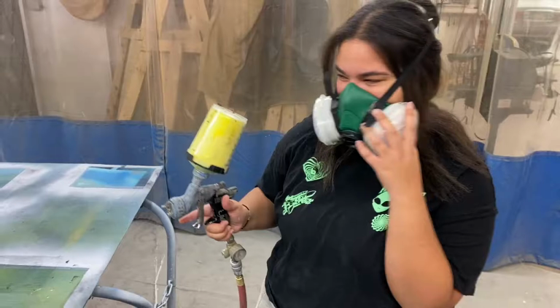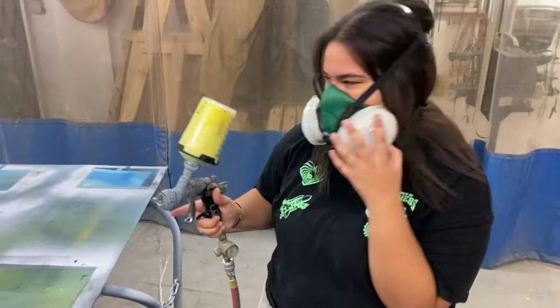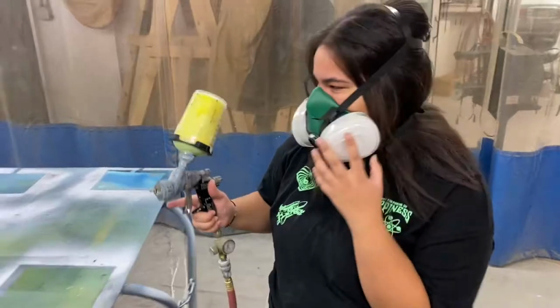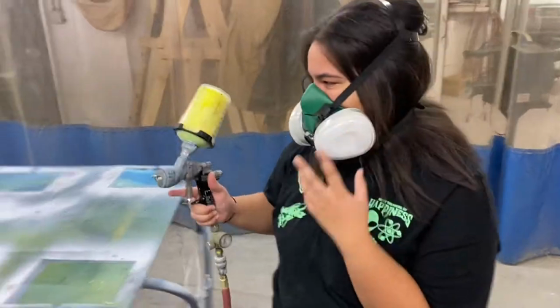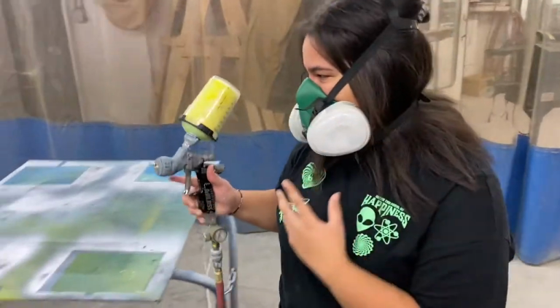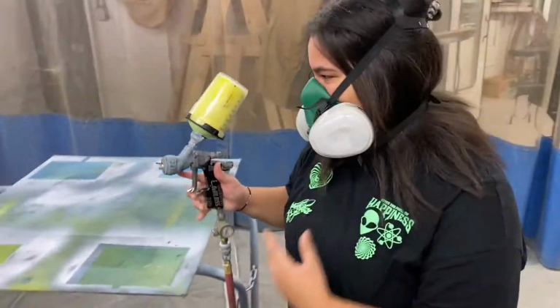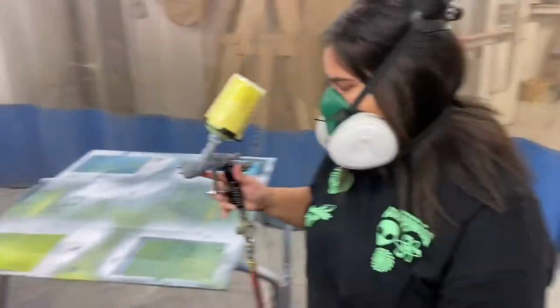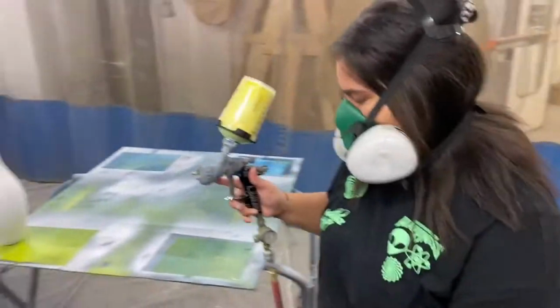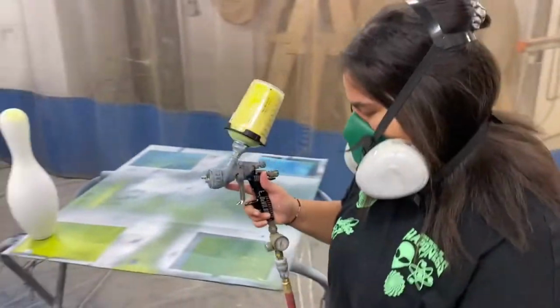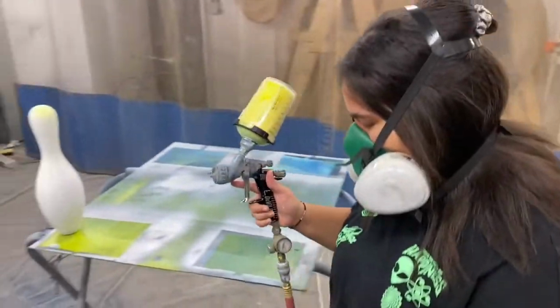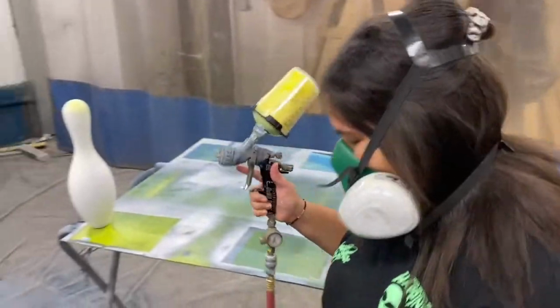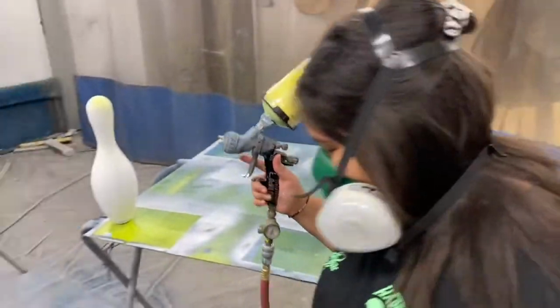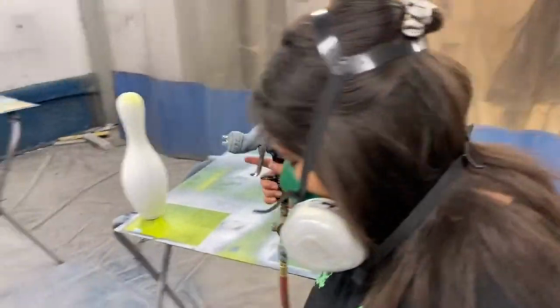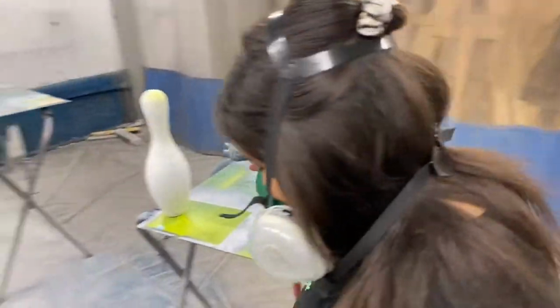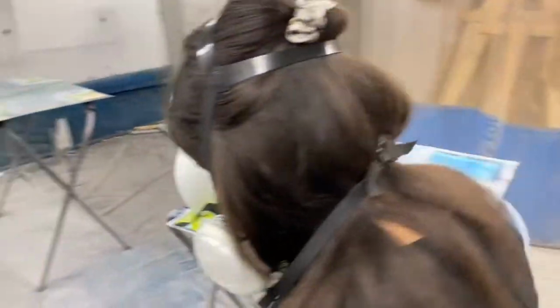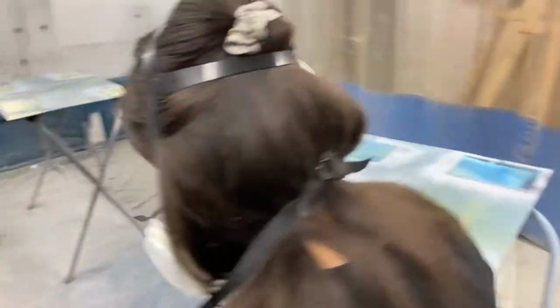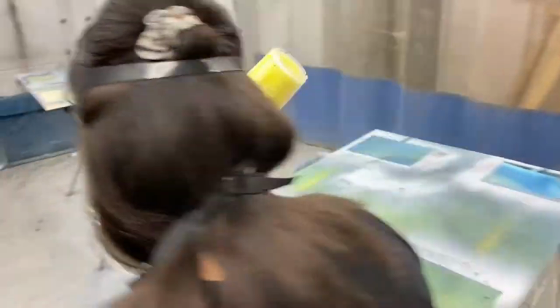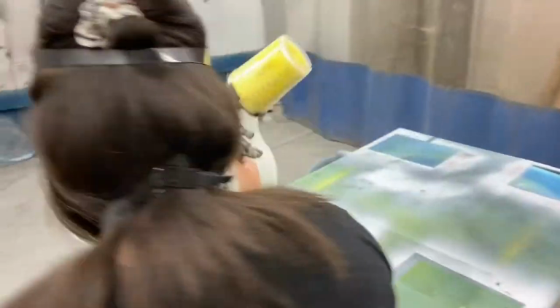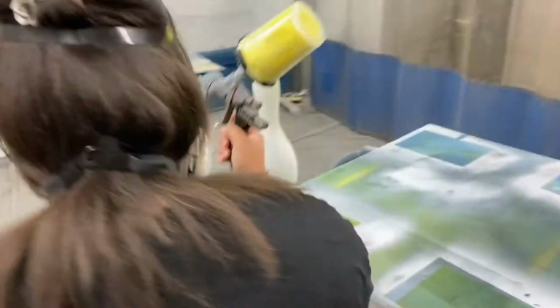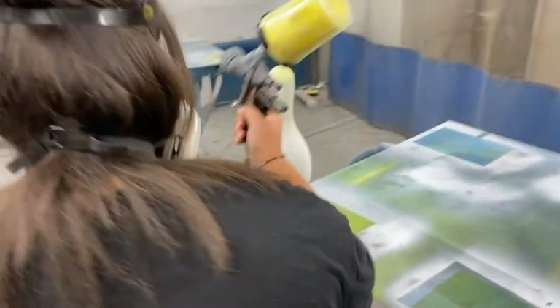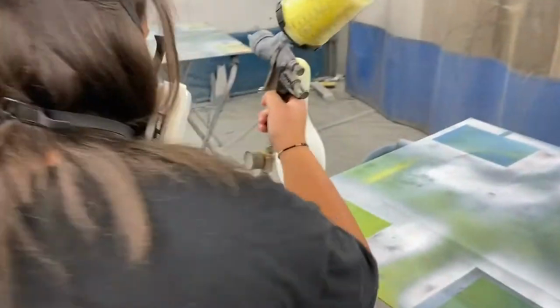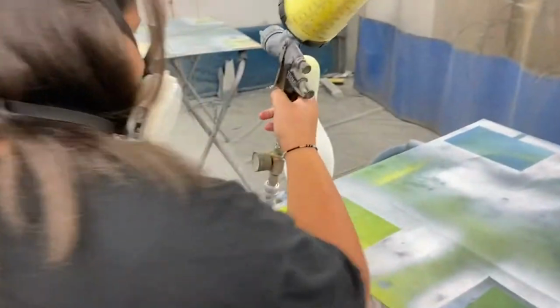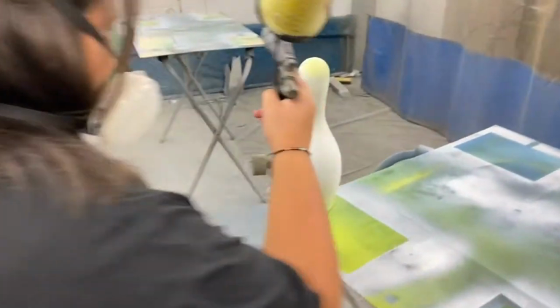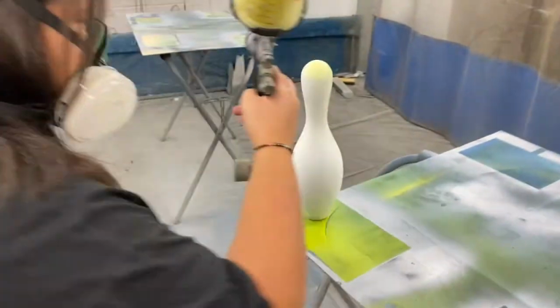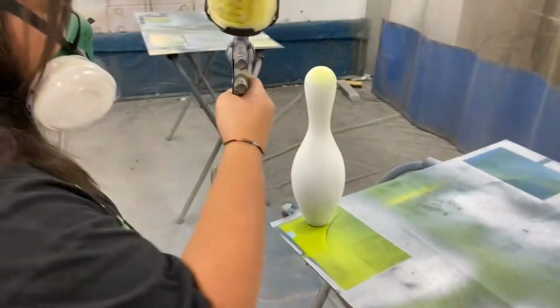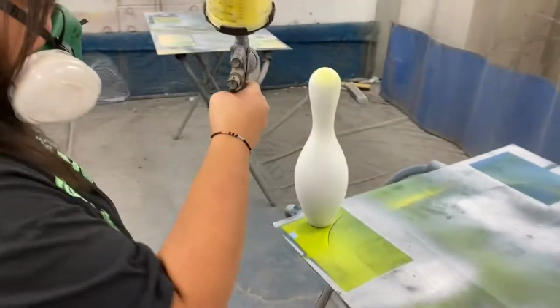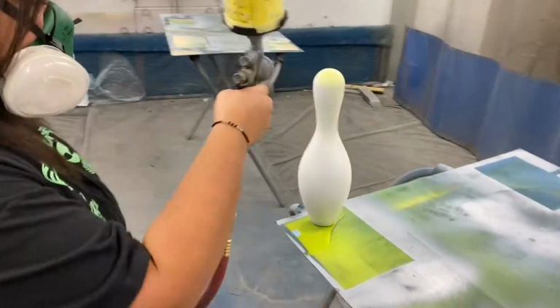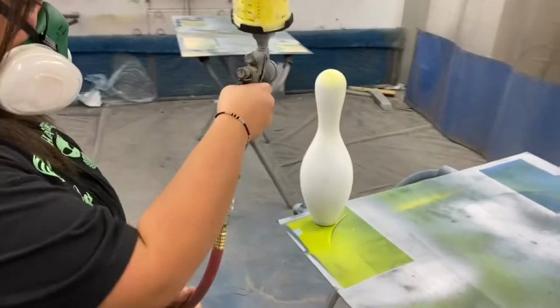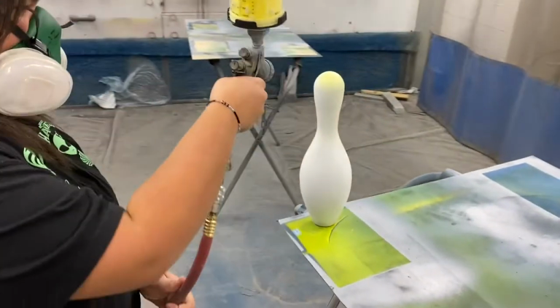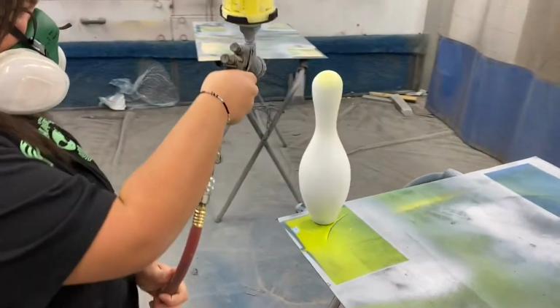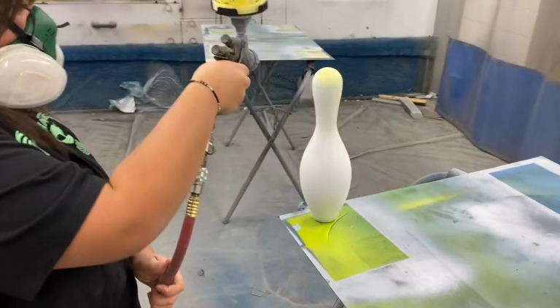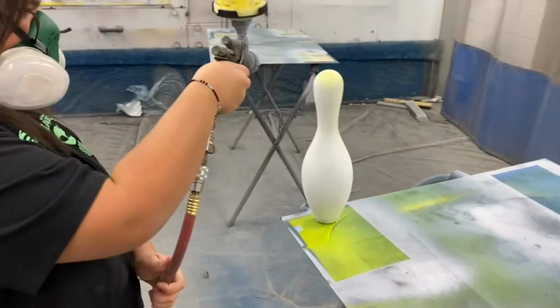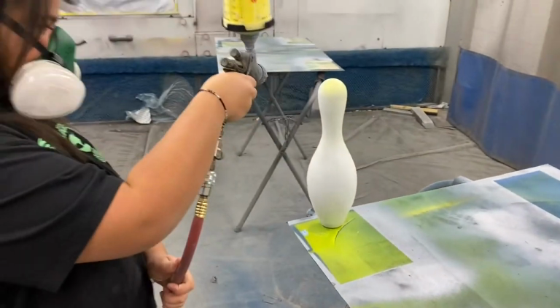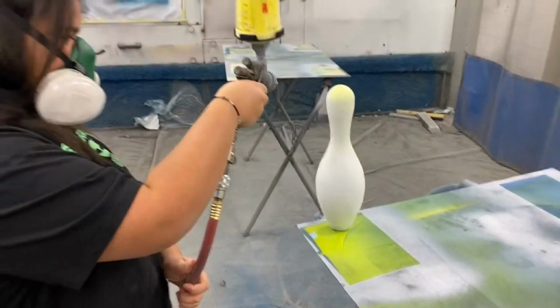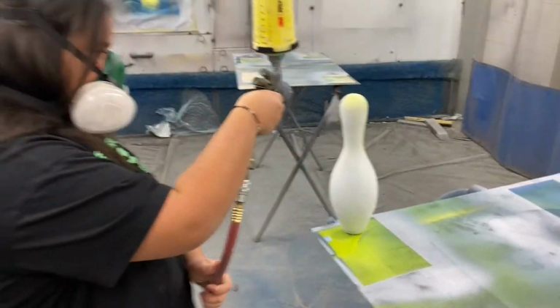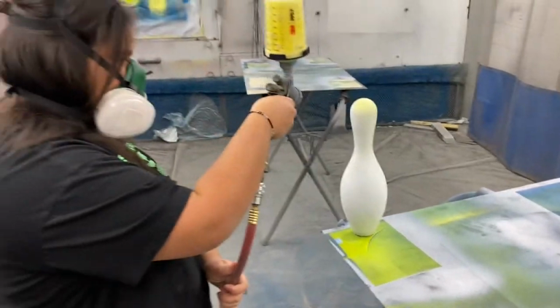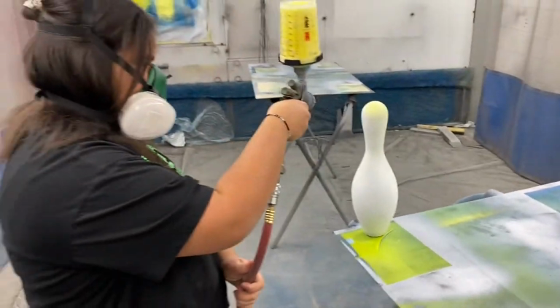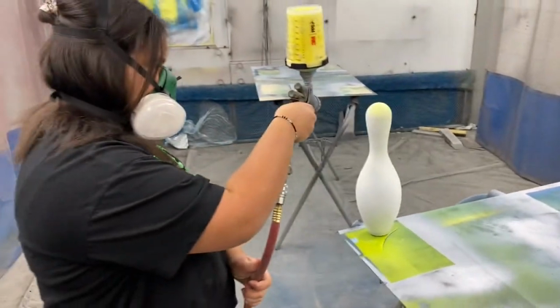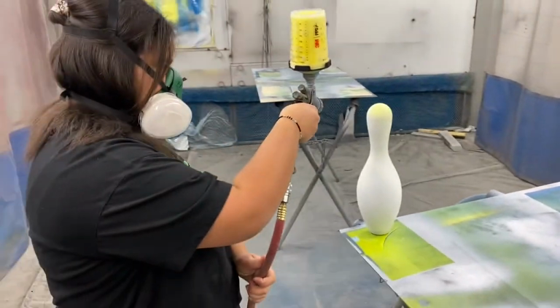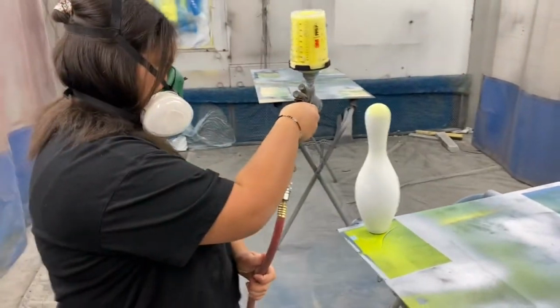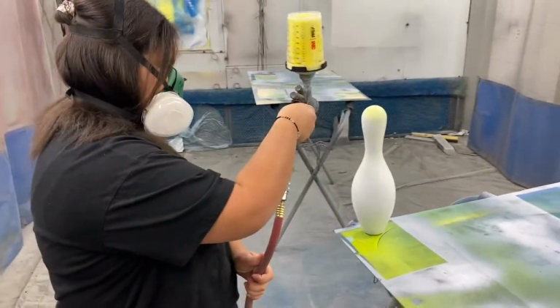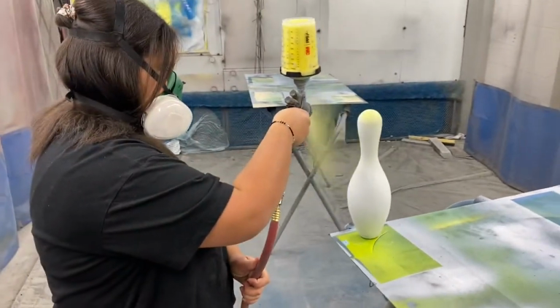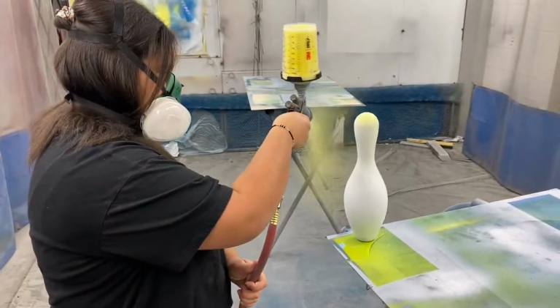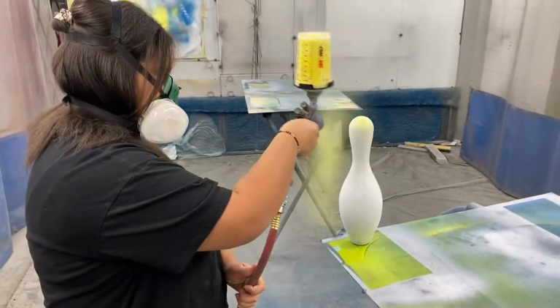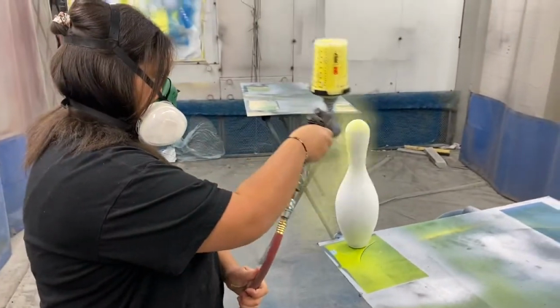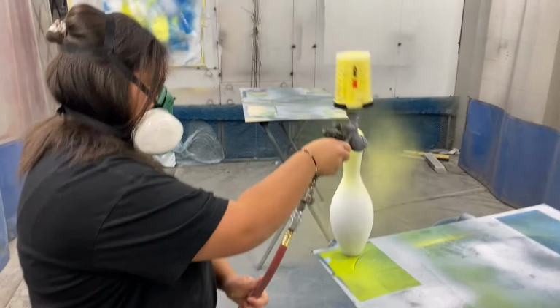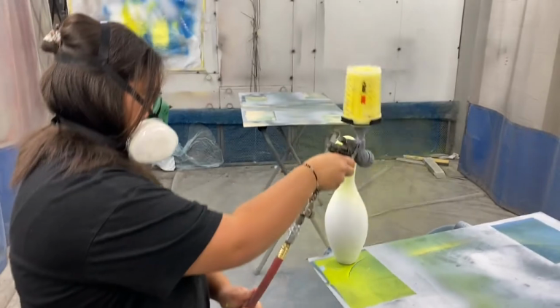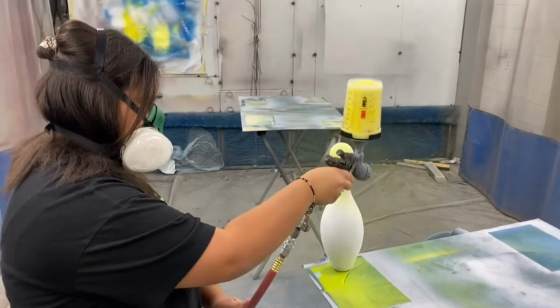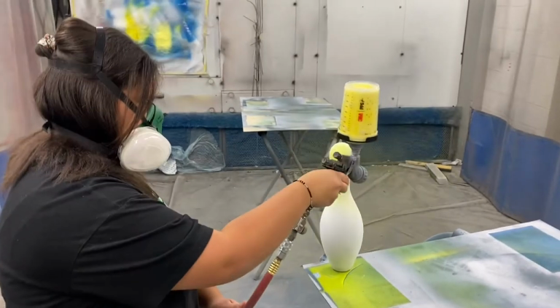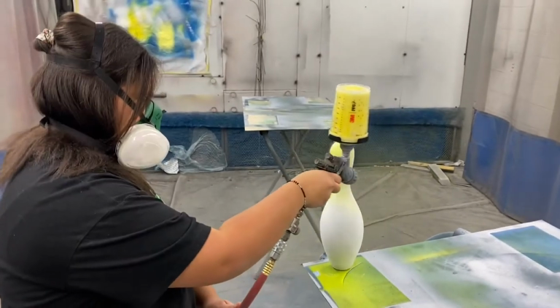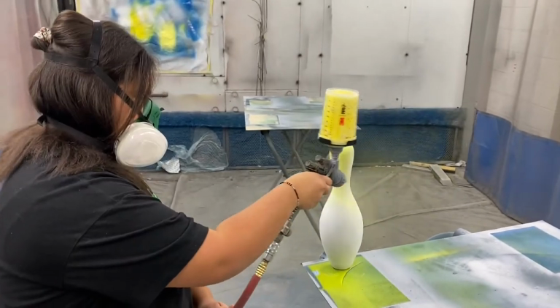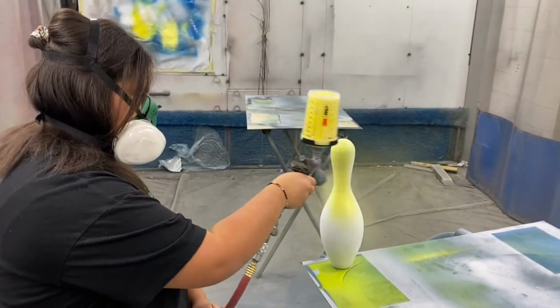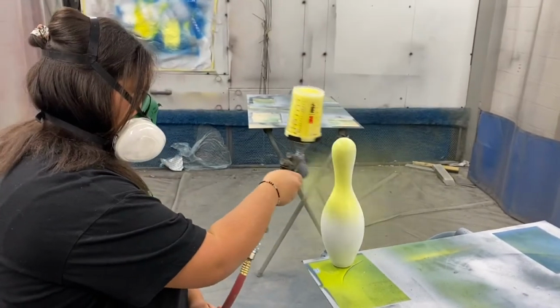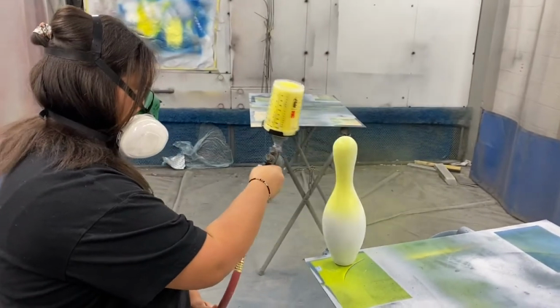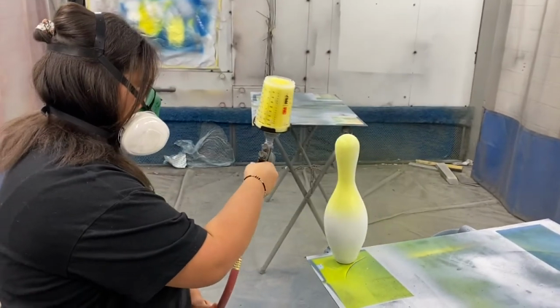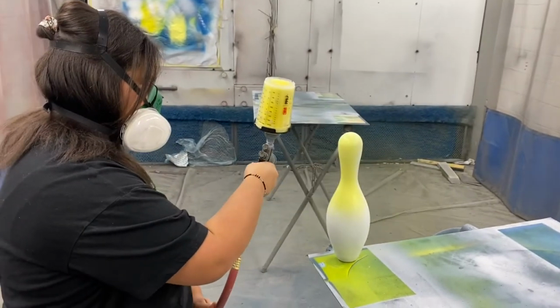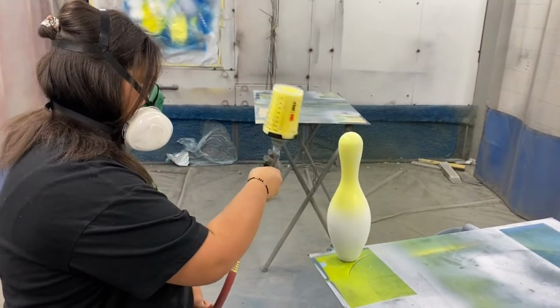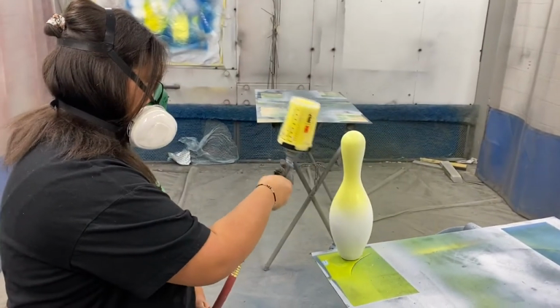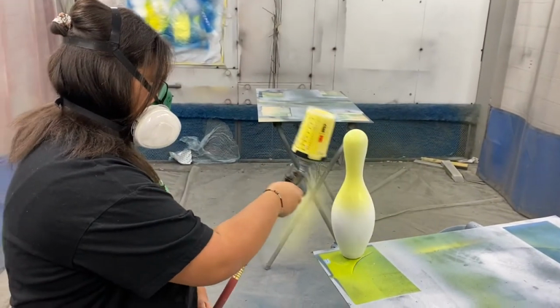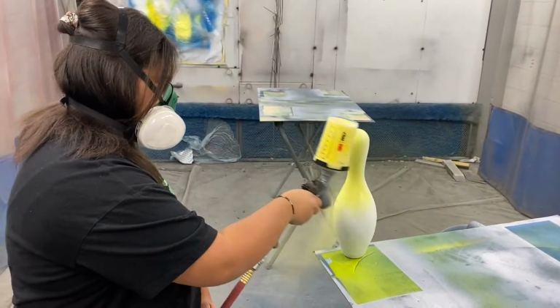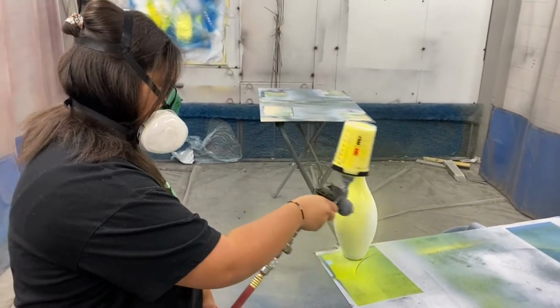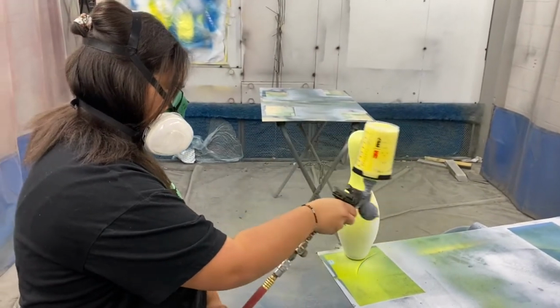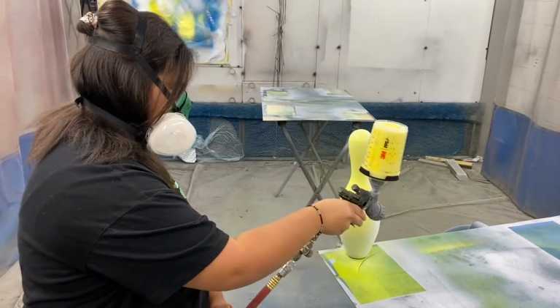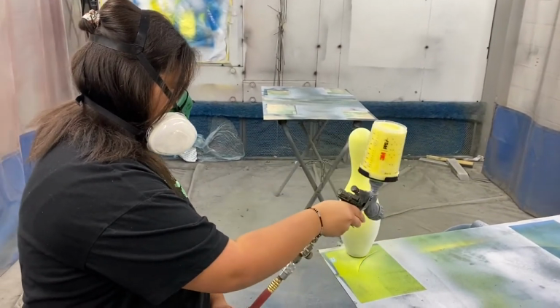We got Liz here. Liz is painting her bowling pin. Take it away, Liz.